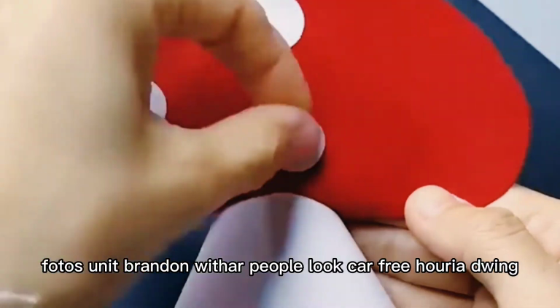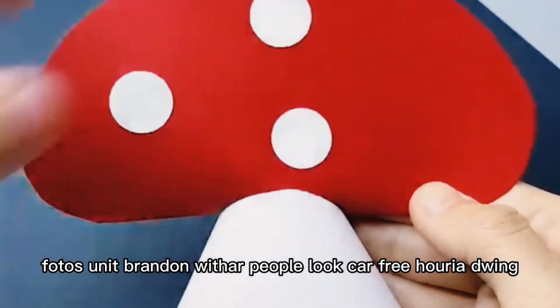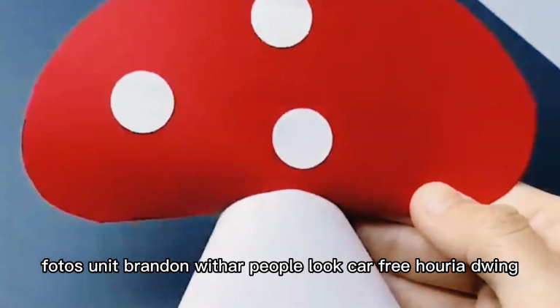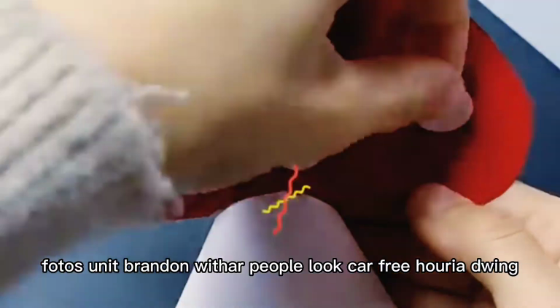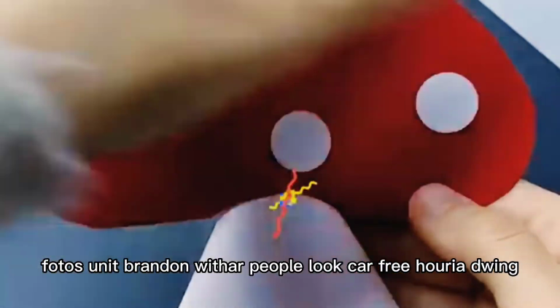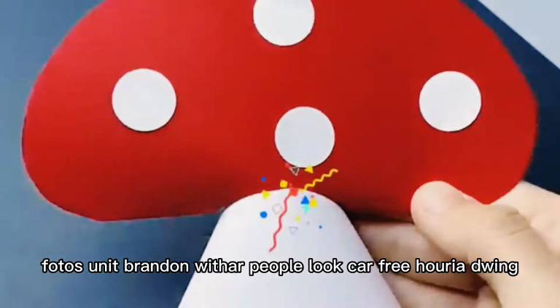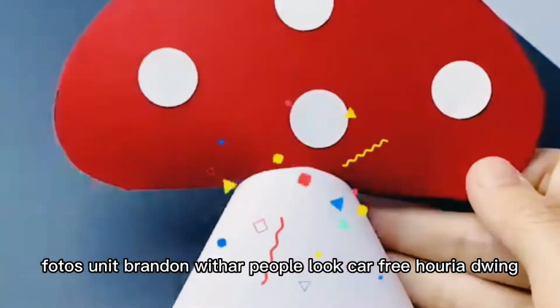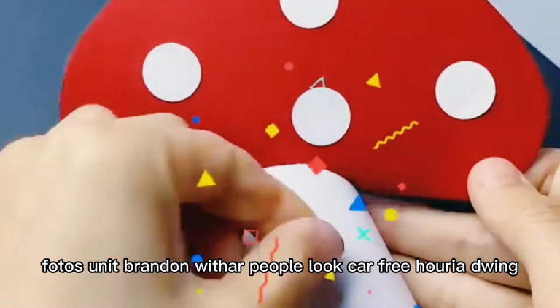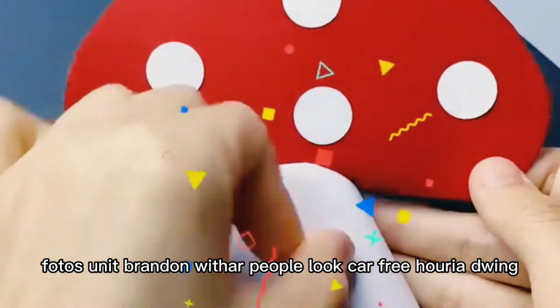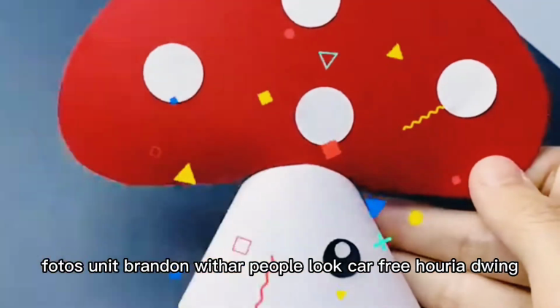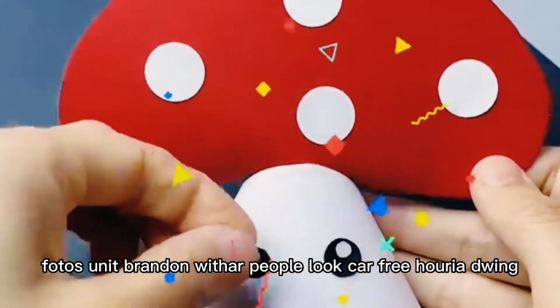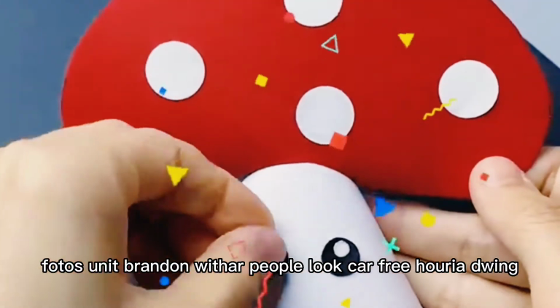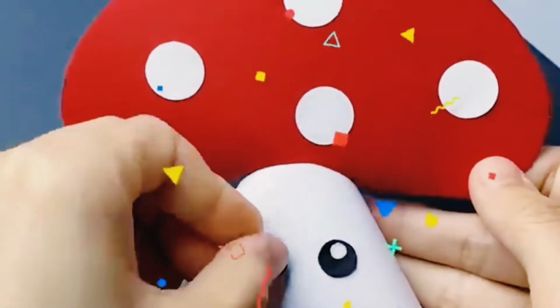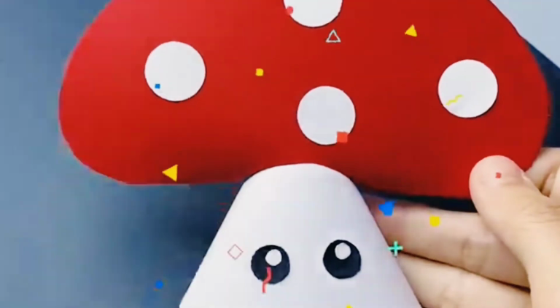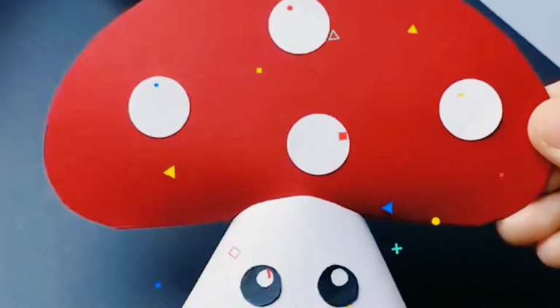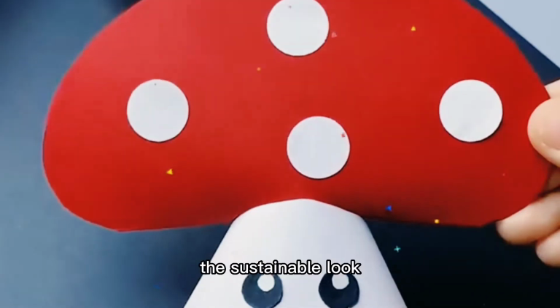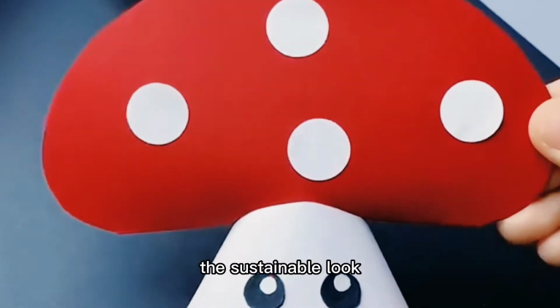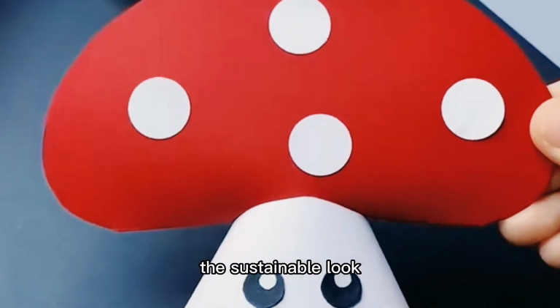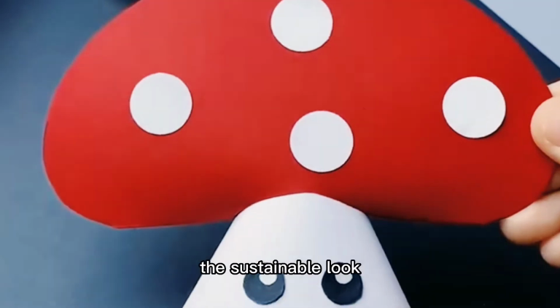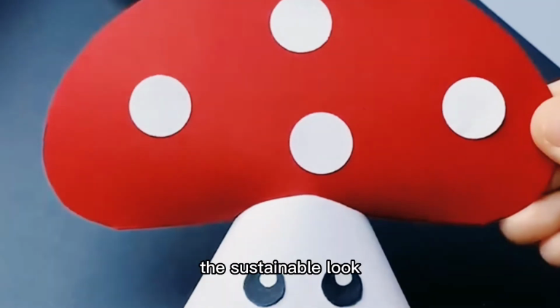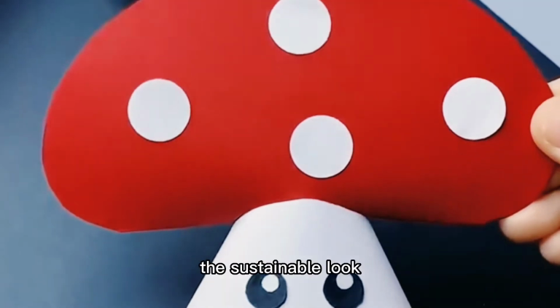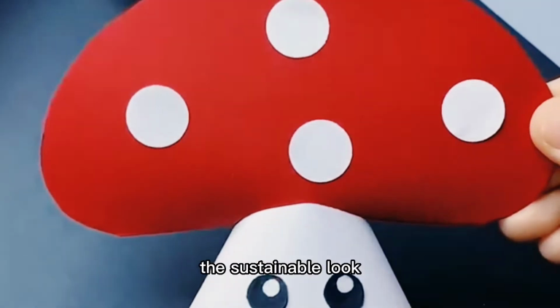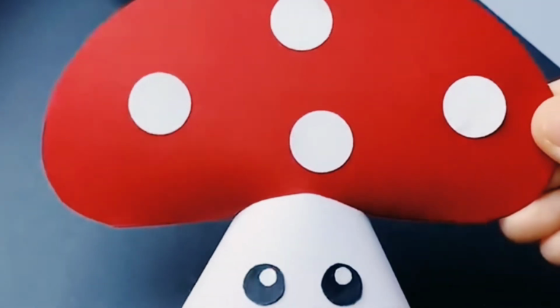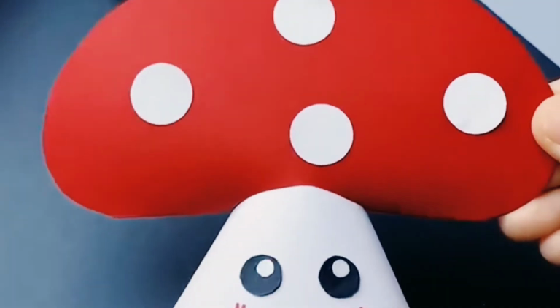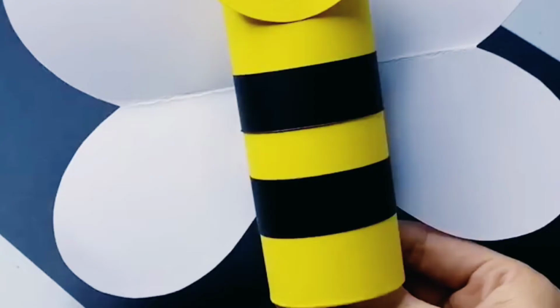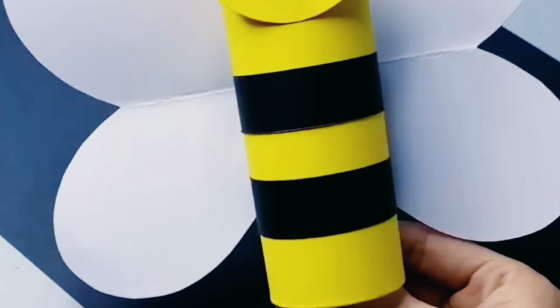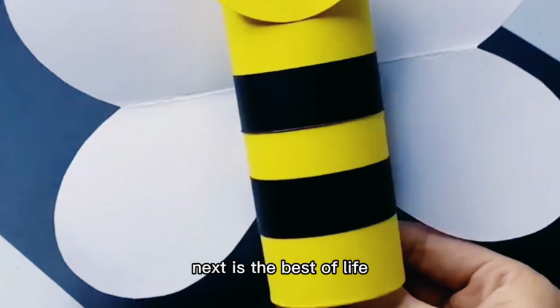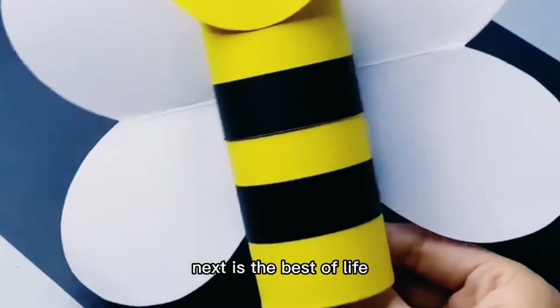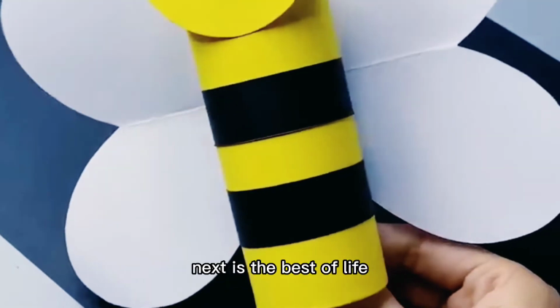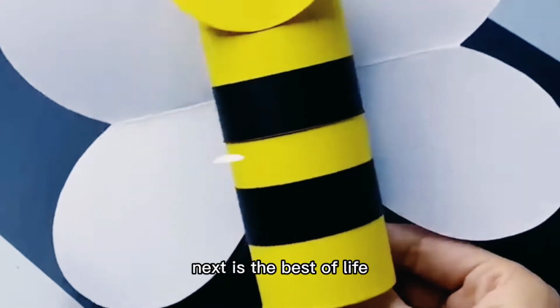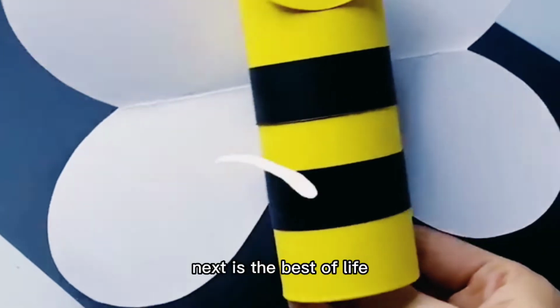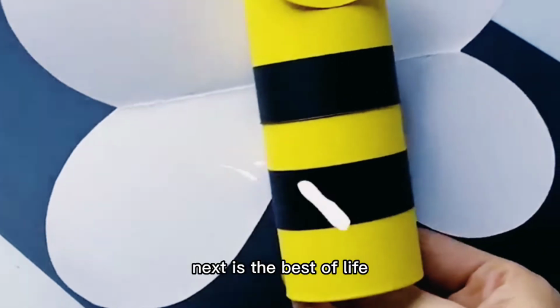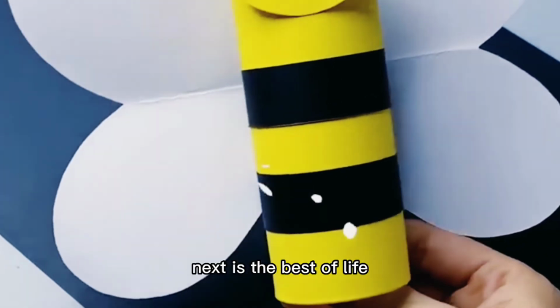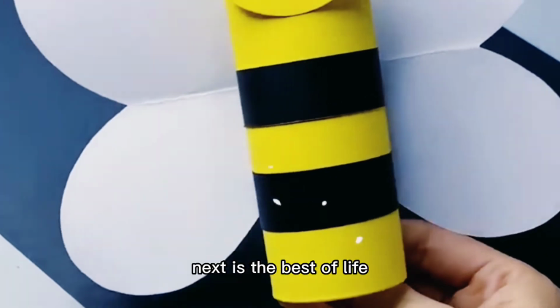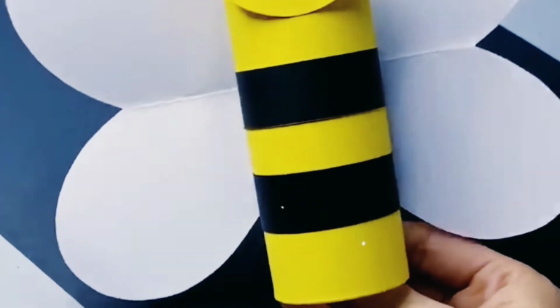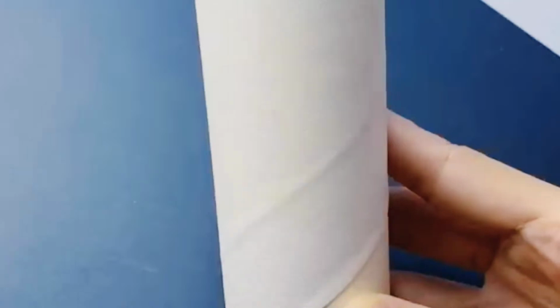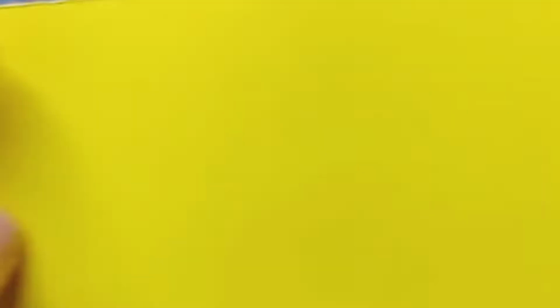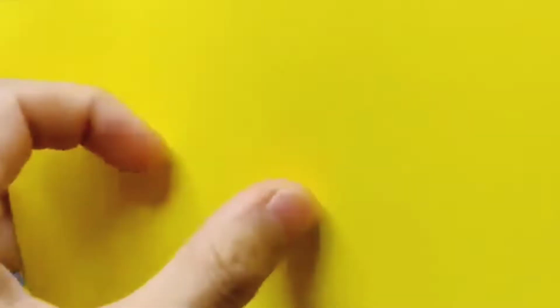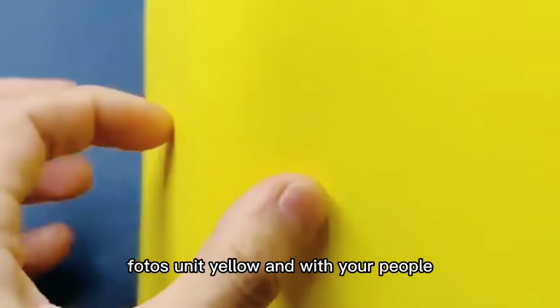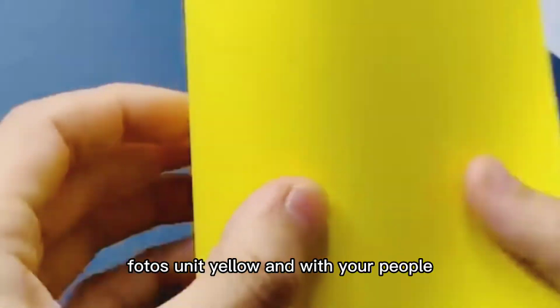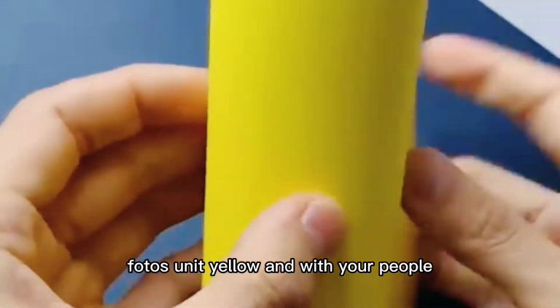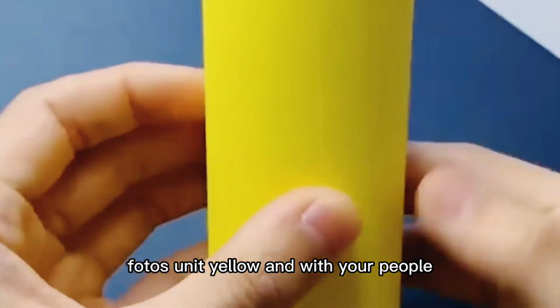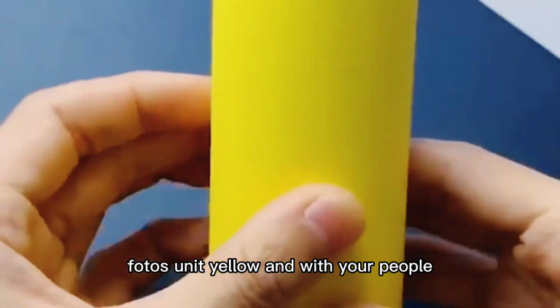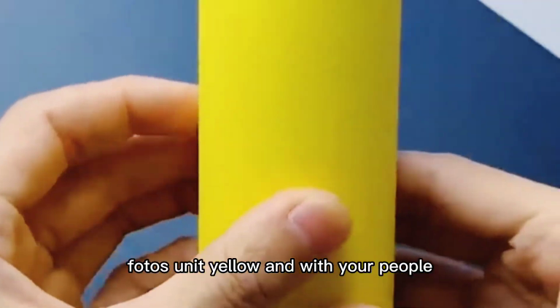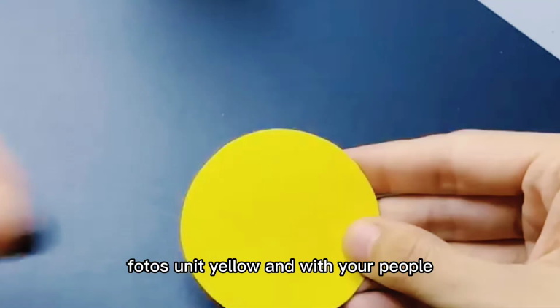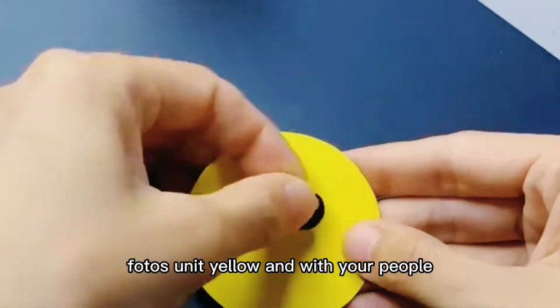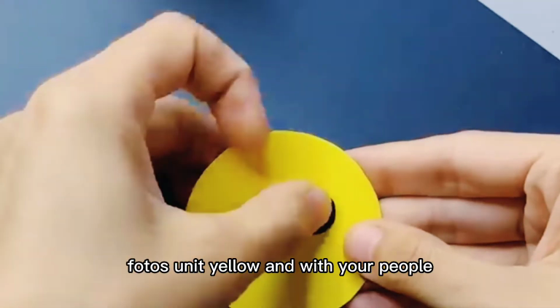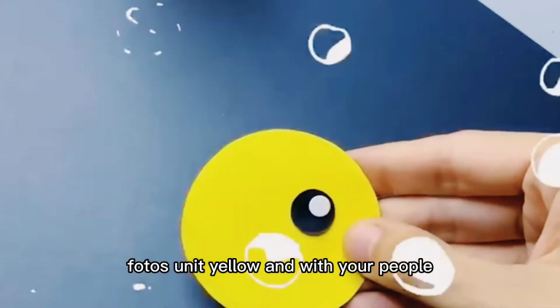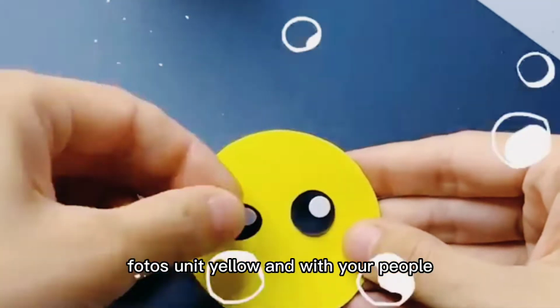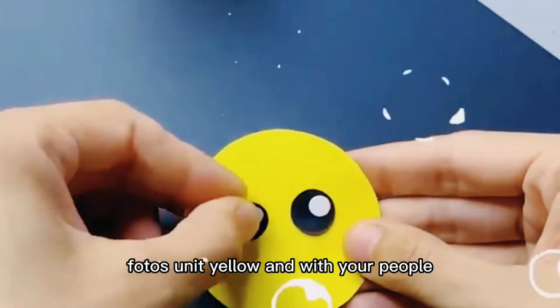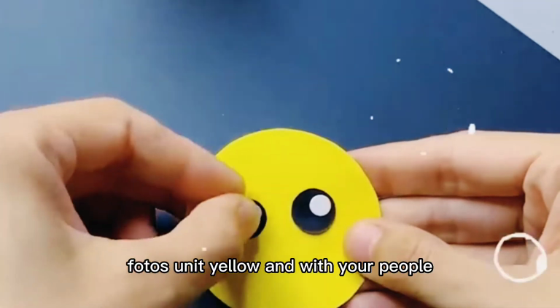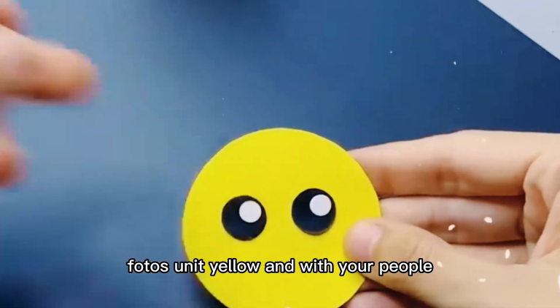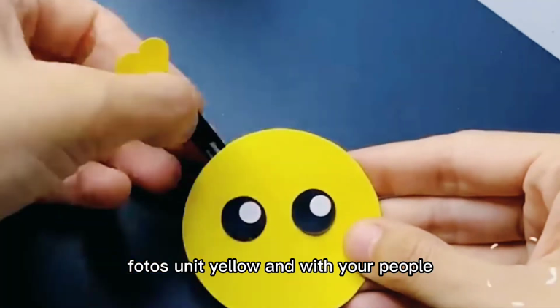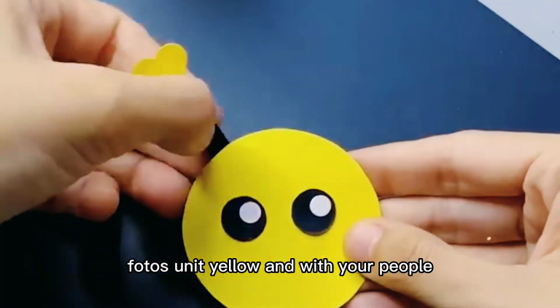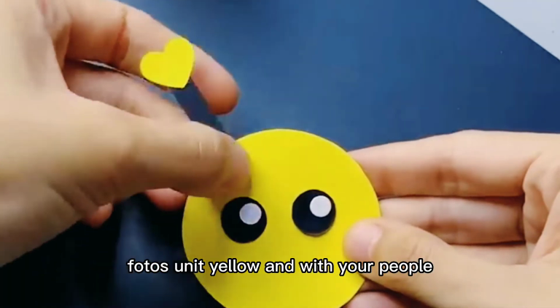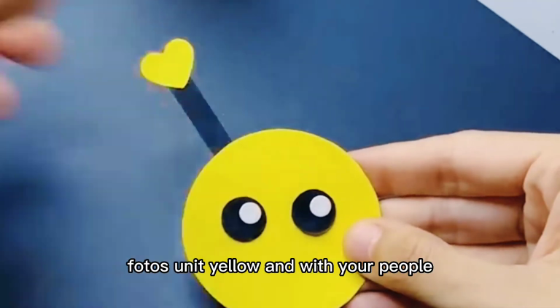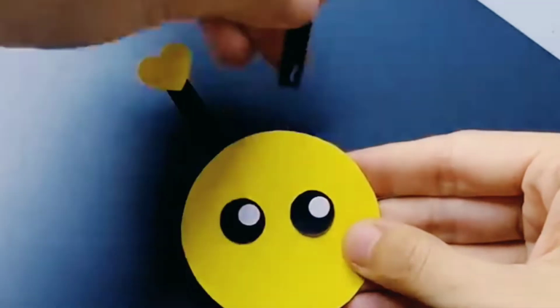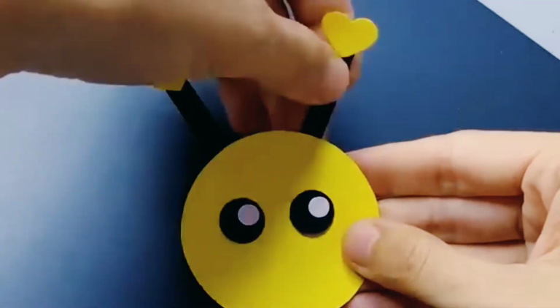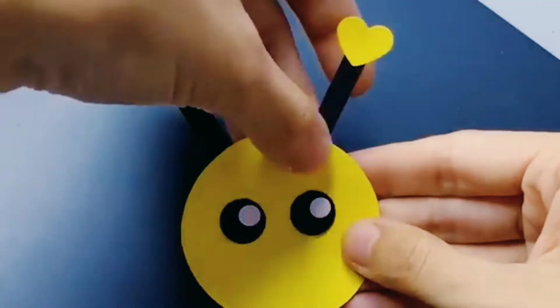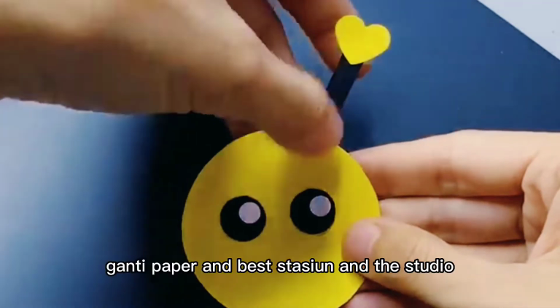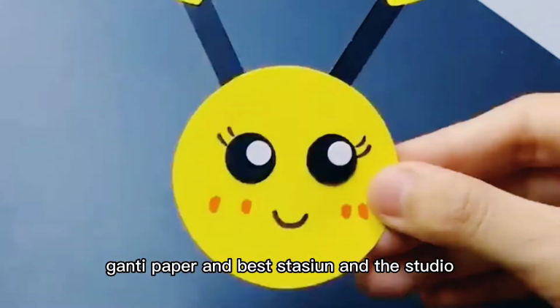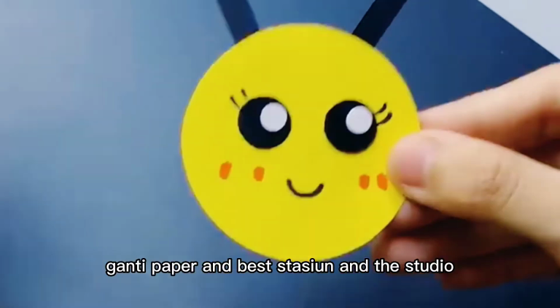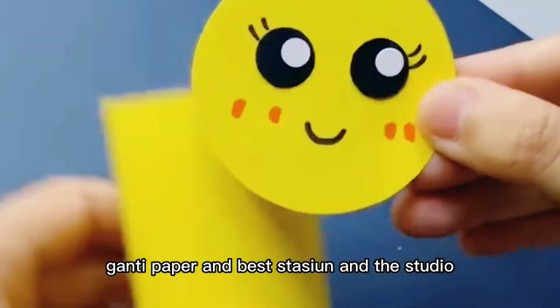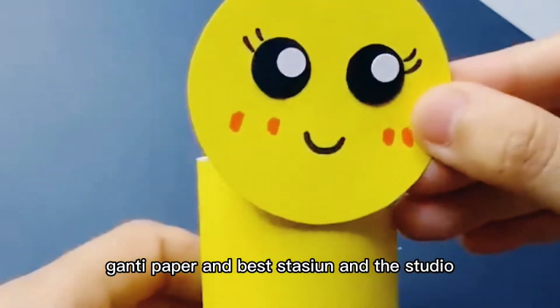Next is the butterfly. For this you need yellow and white charred paper. Cut the papers and paste as shown in this video. At last paste its wings.